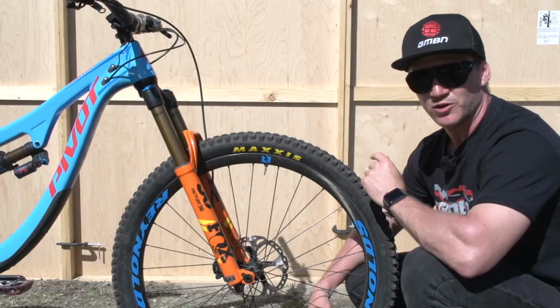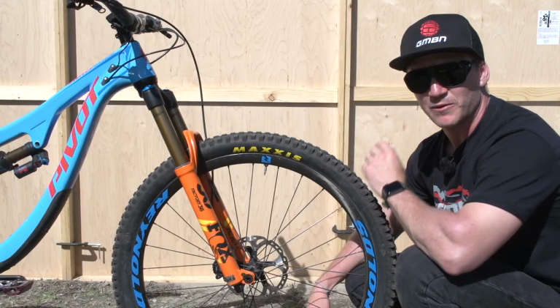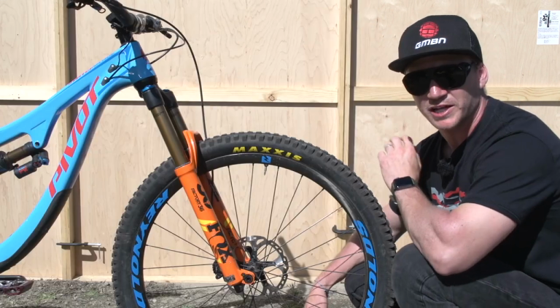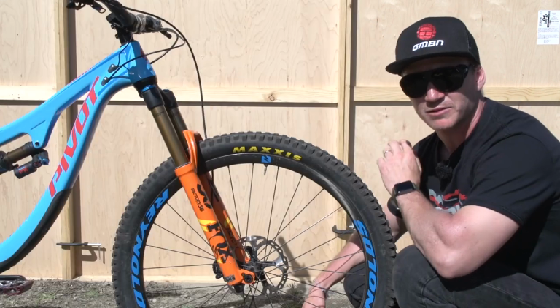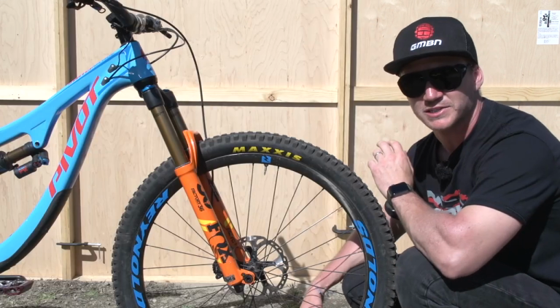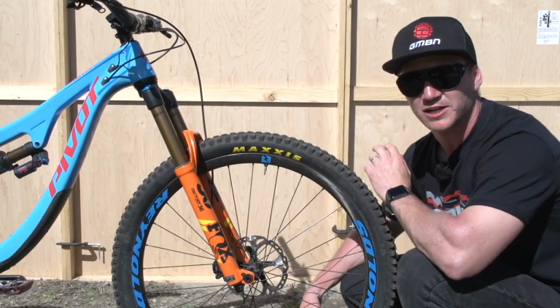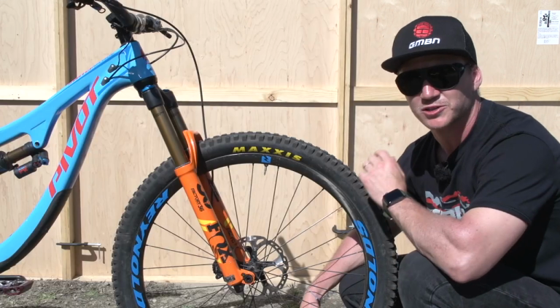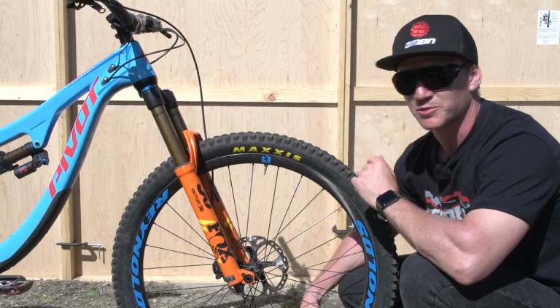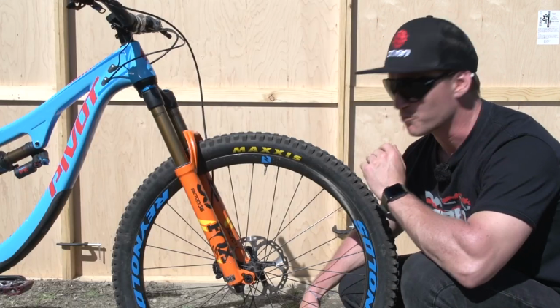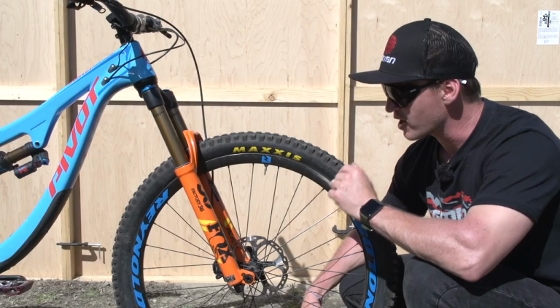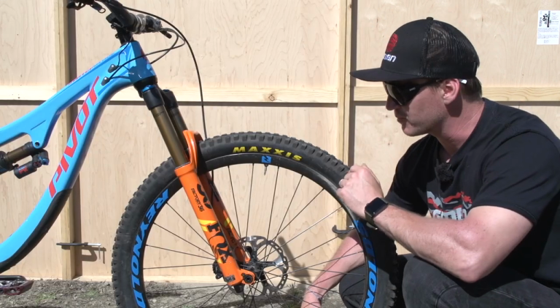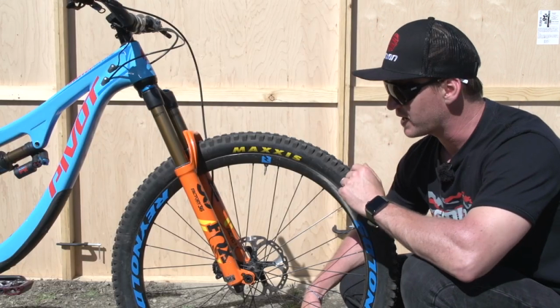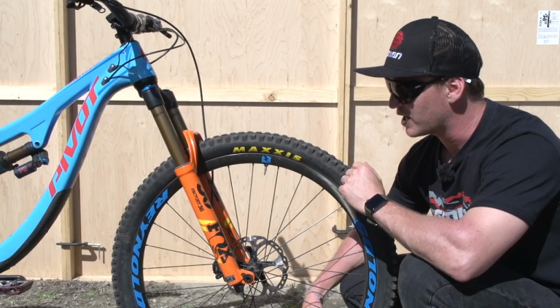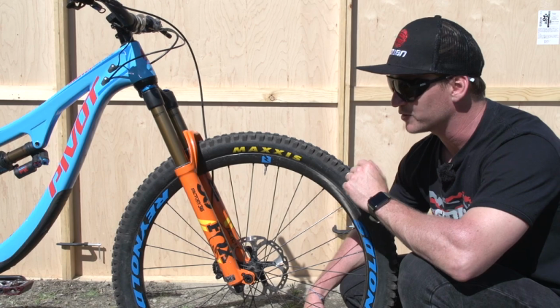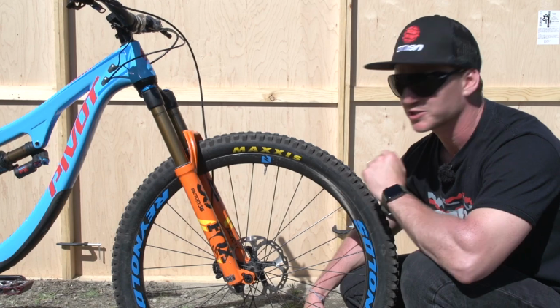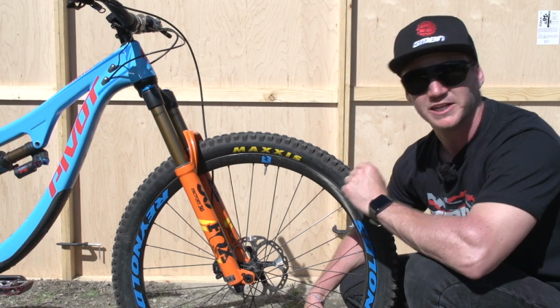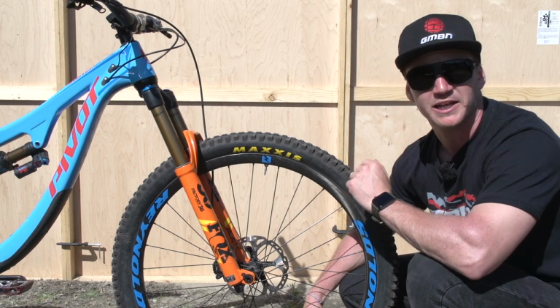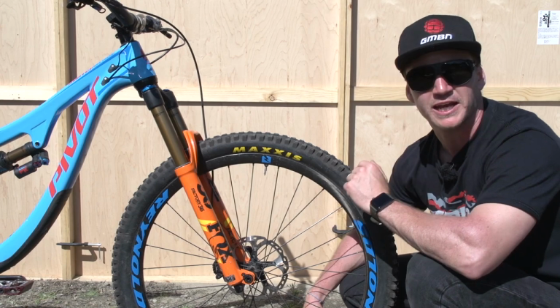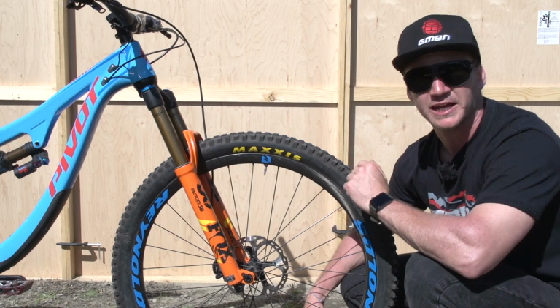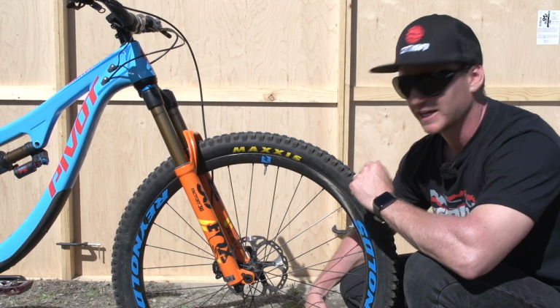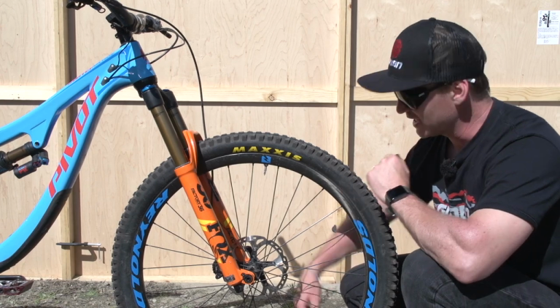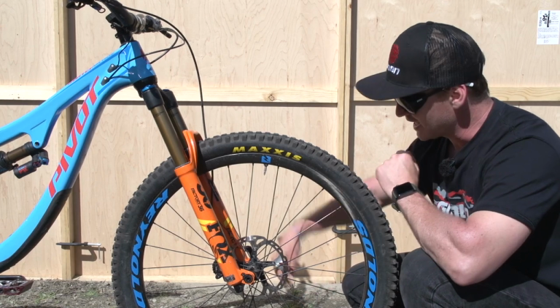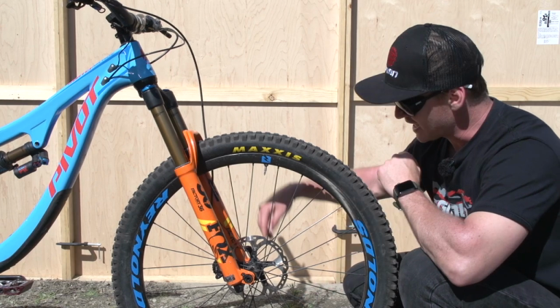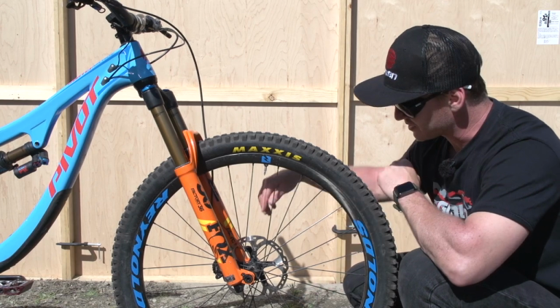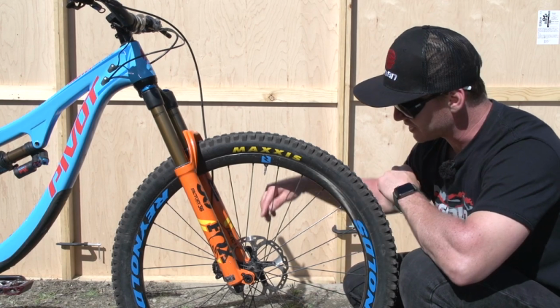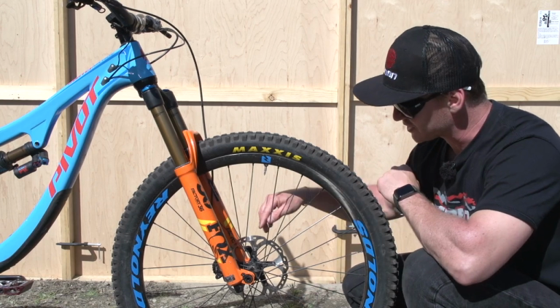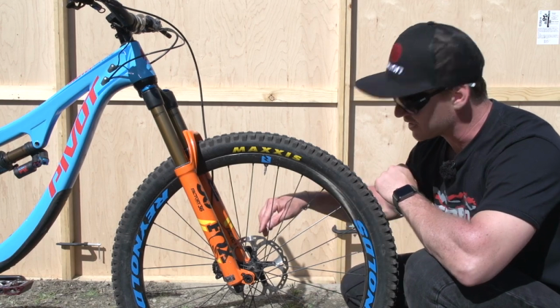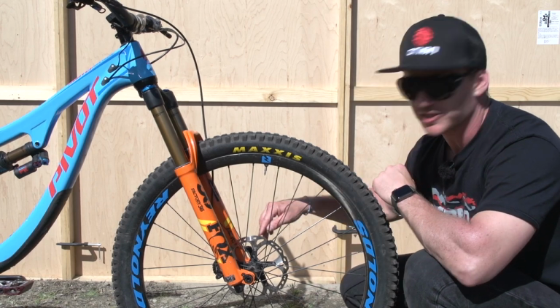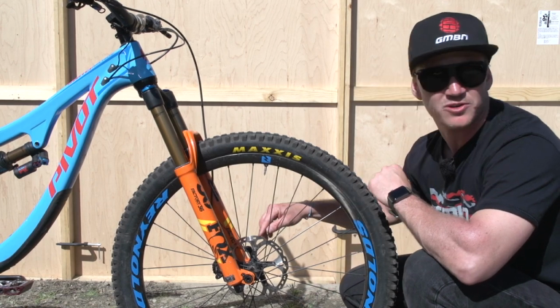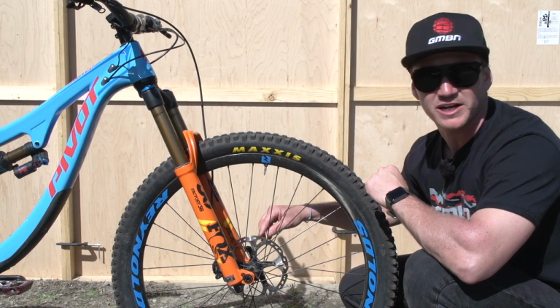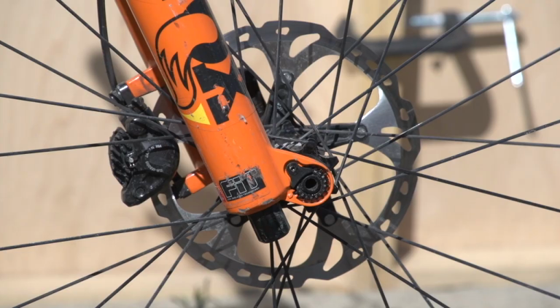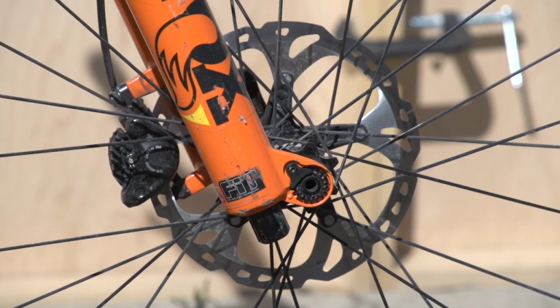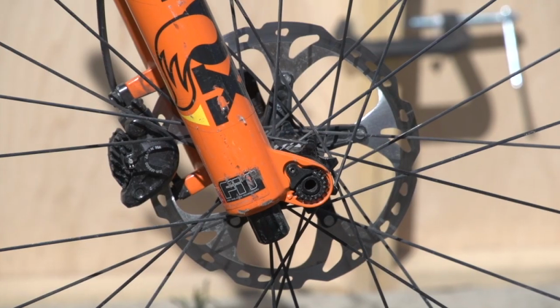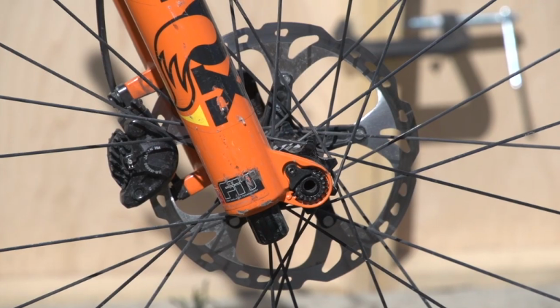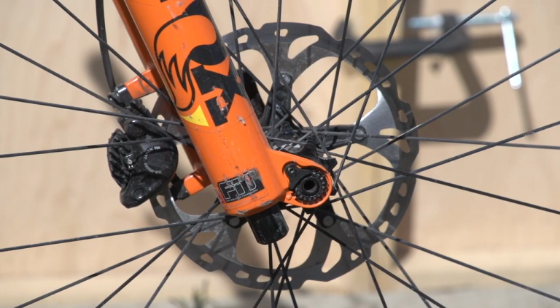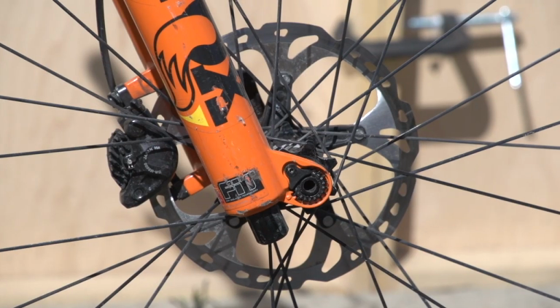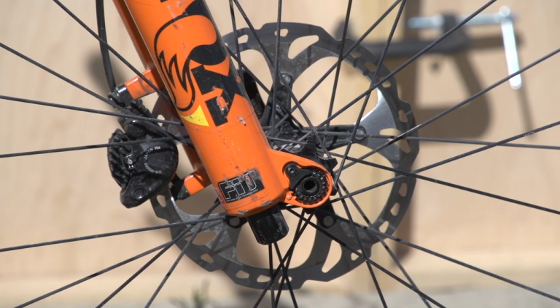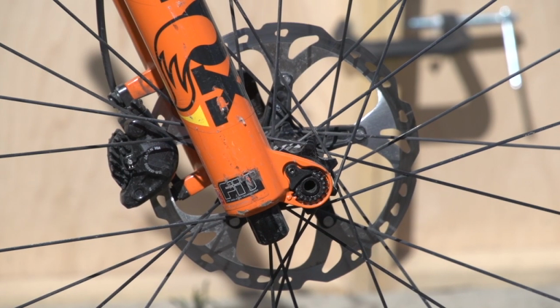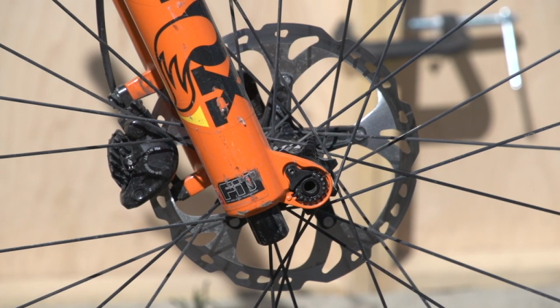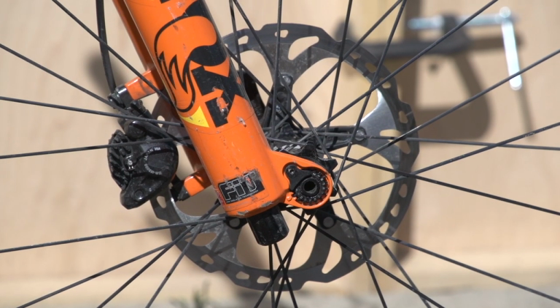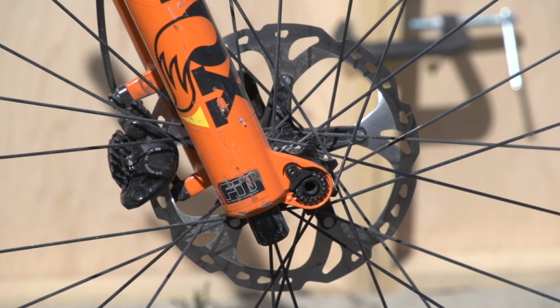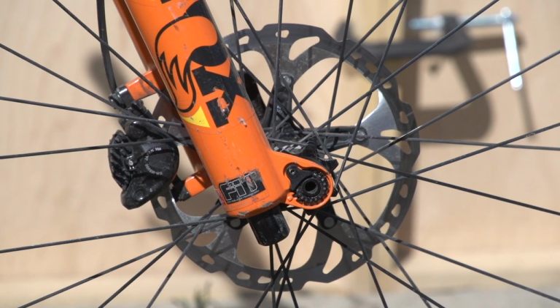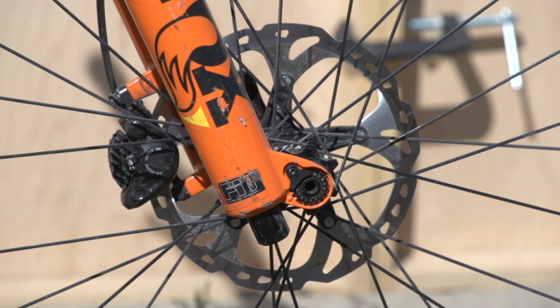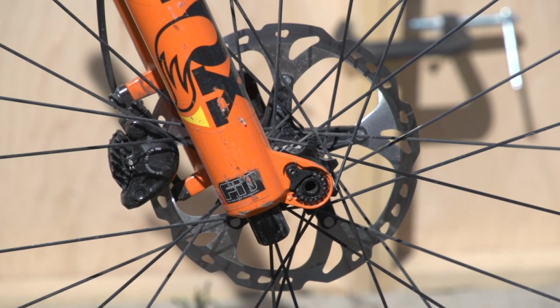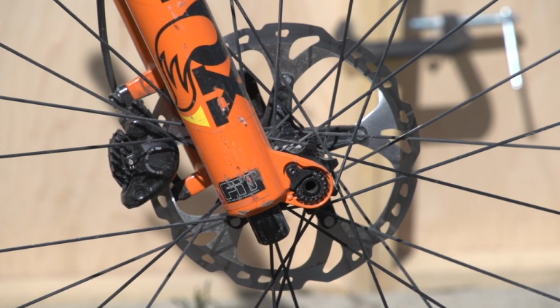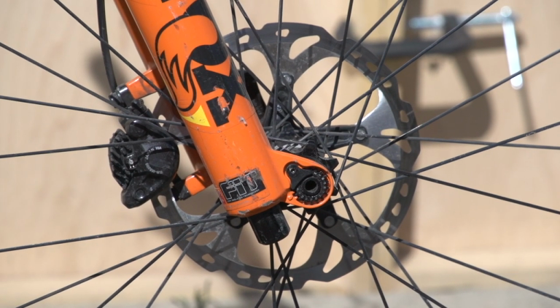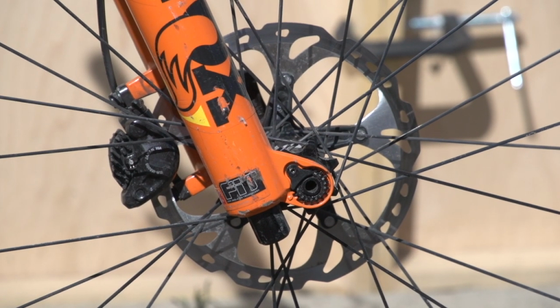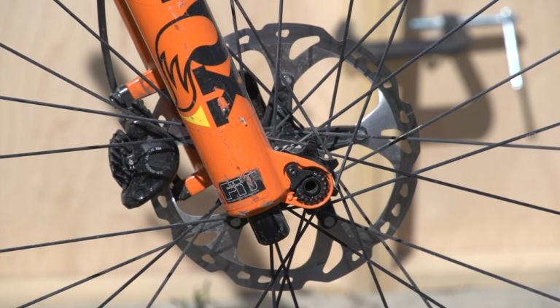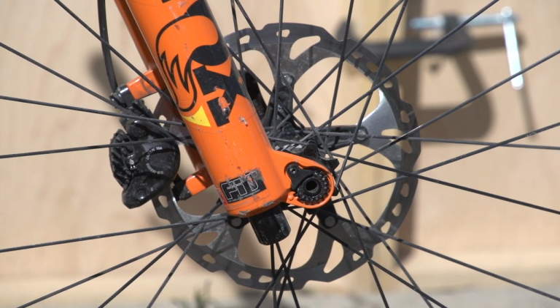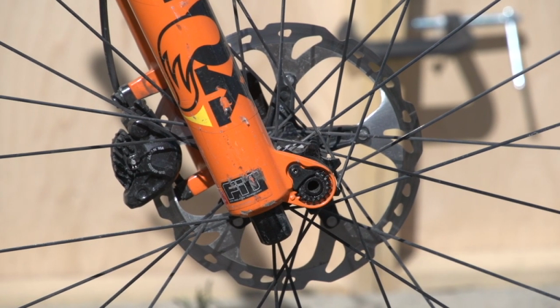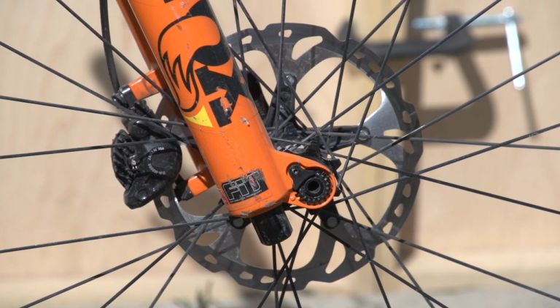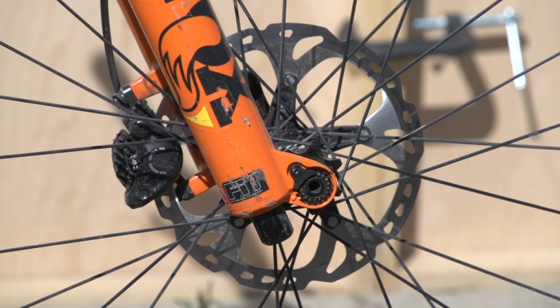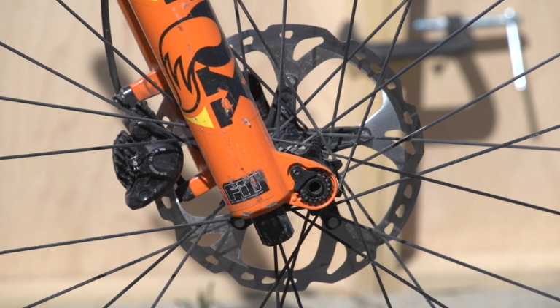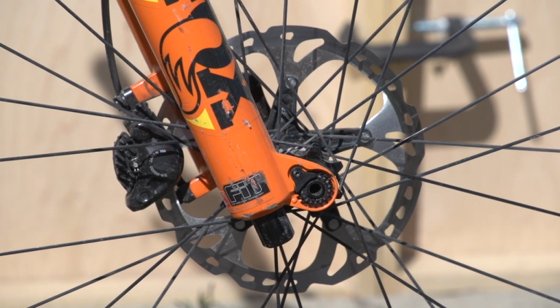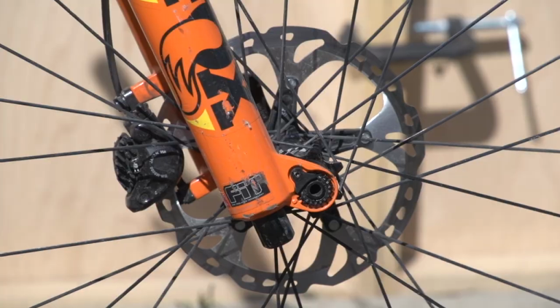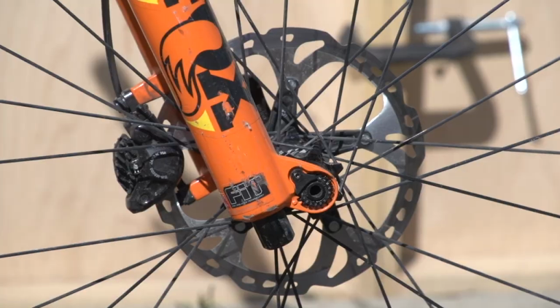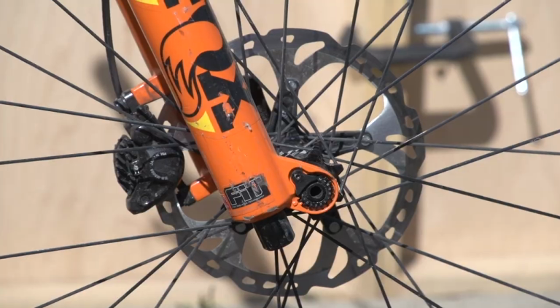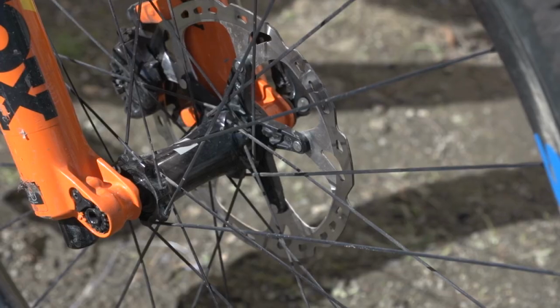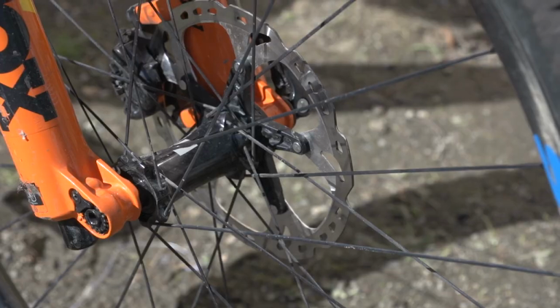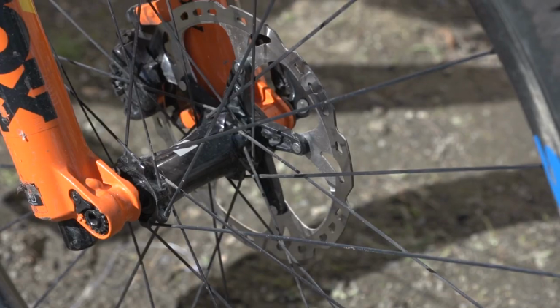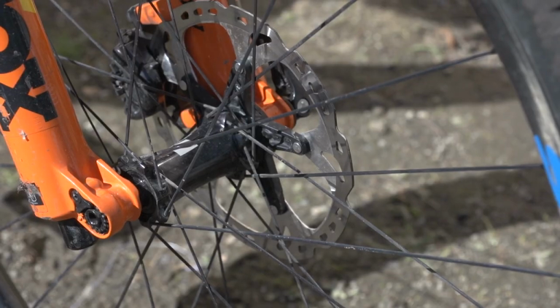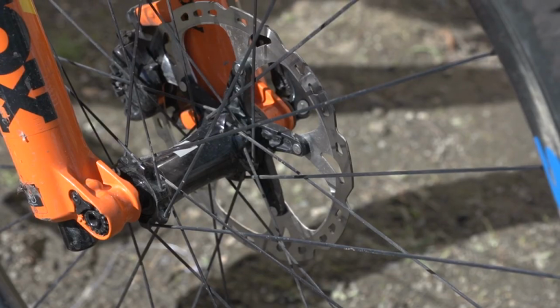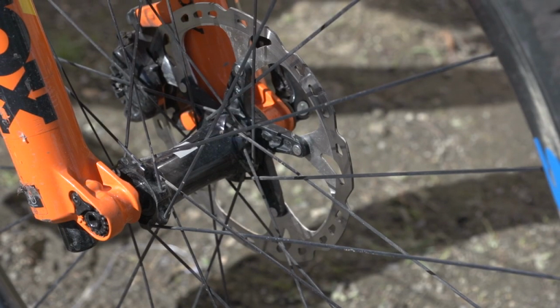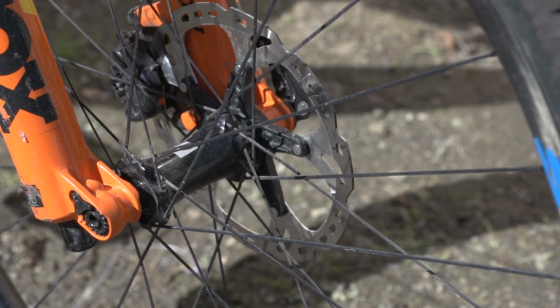When it comes down to the braking power and the skidding, it's these guys right here. It's a 180mm rotor front and rear, and it's Shimano Deore XT.